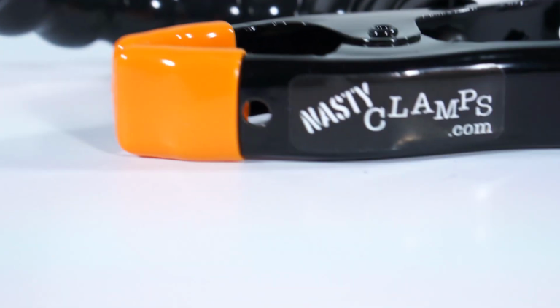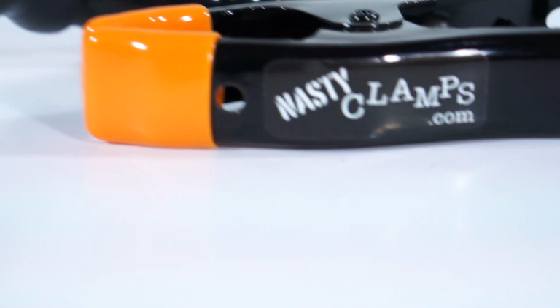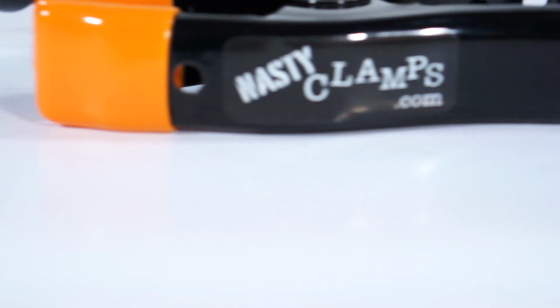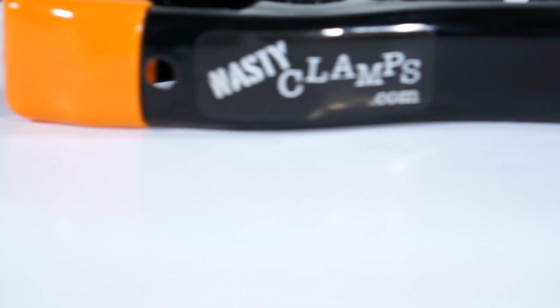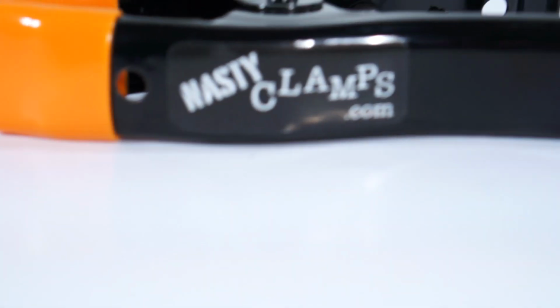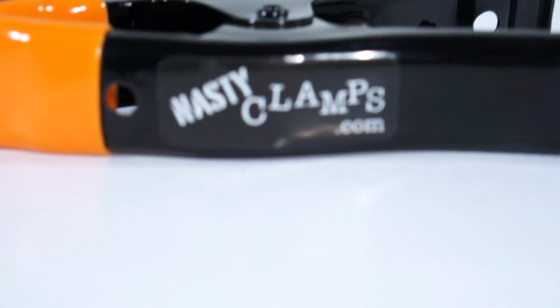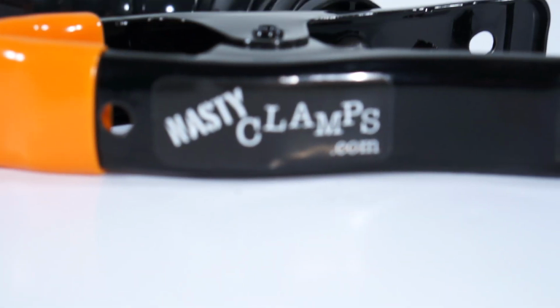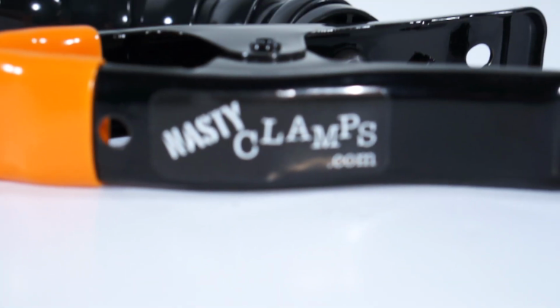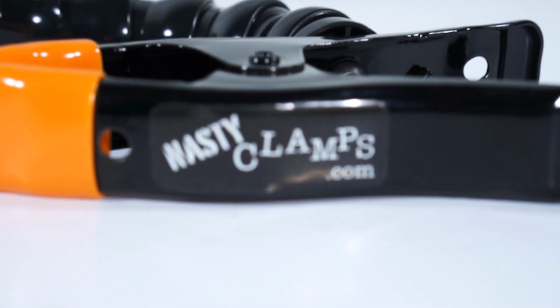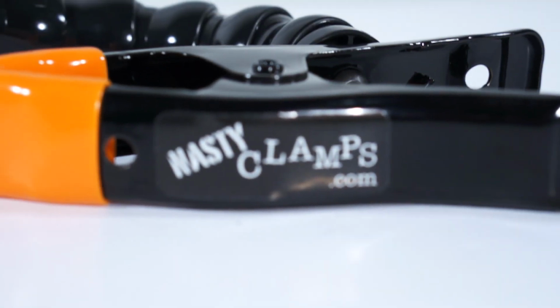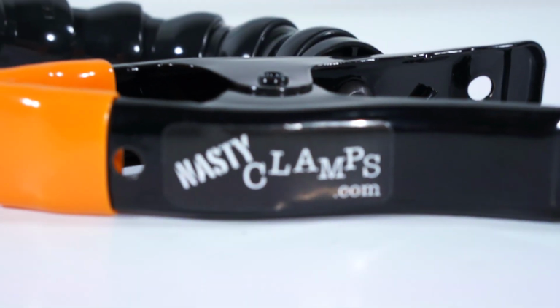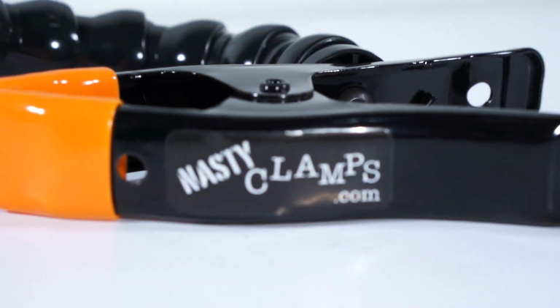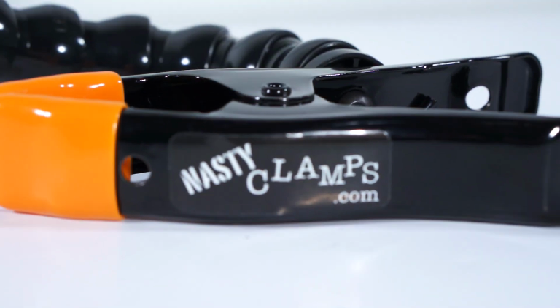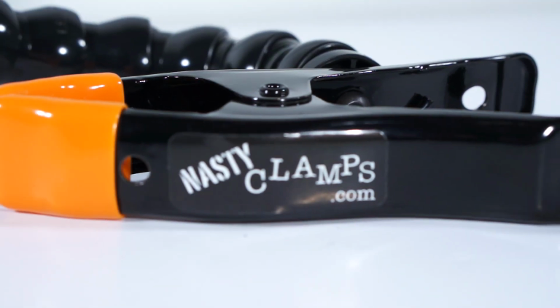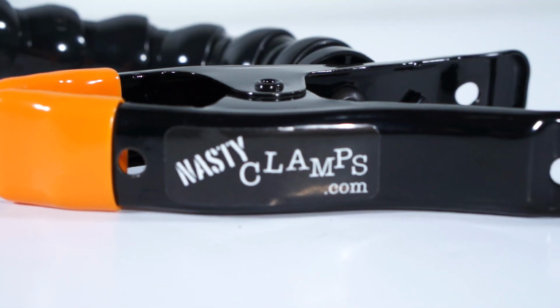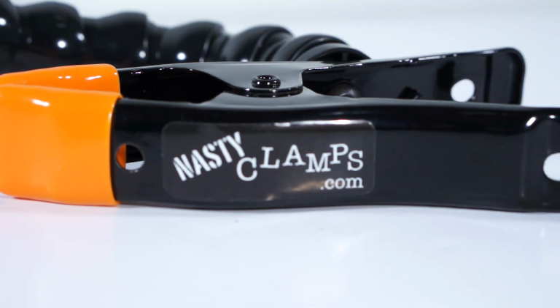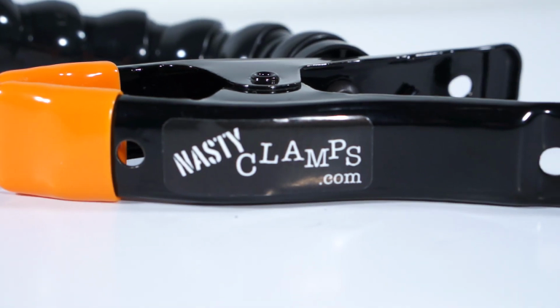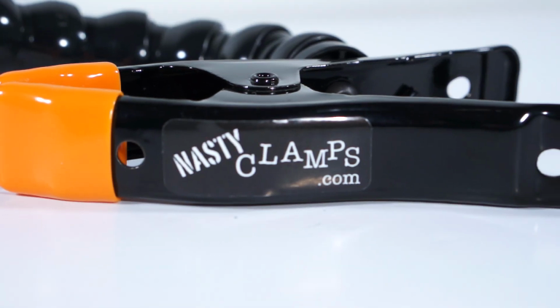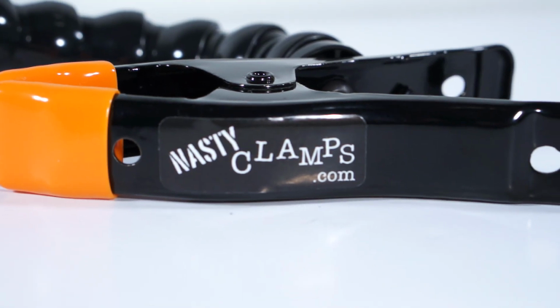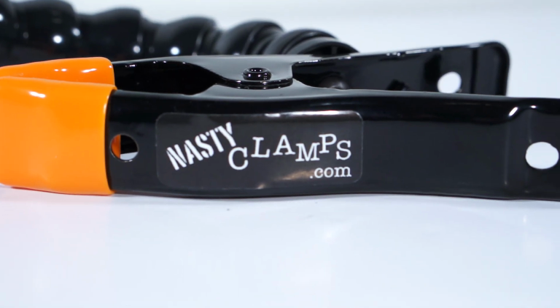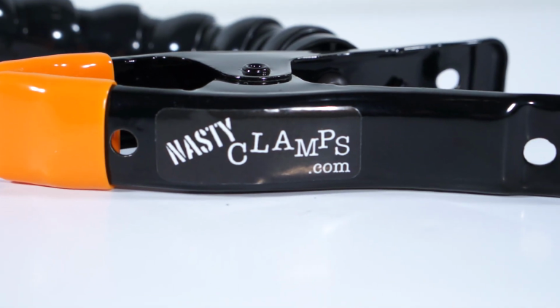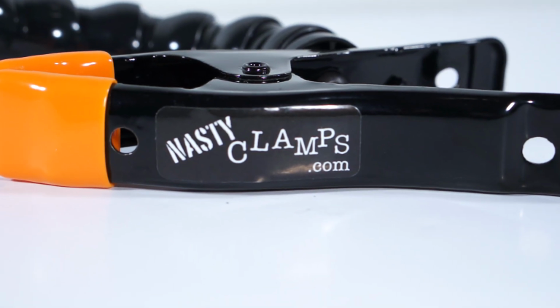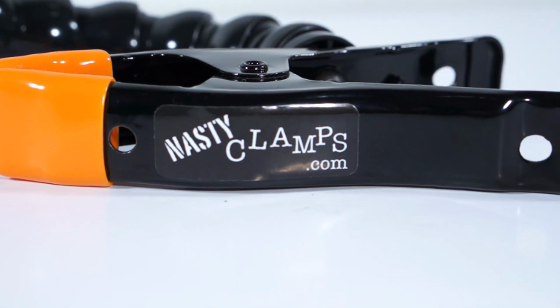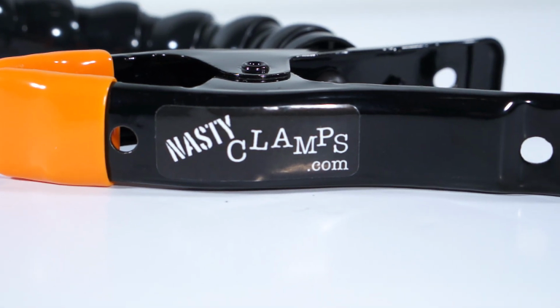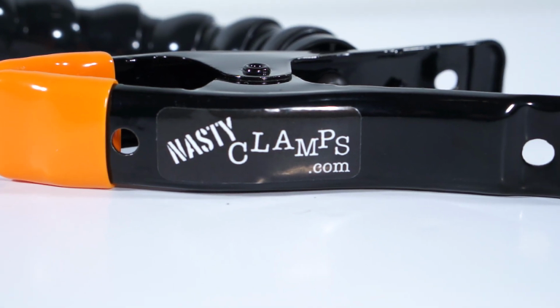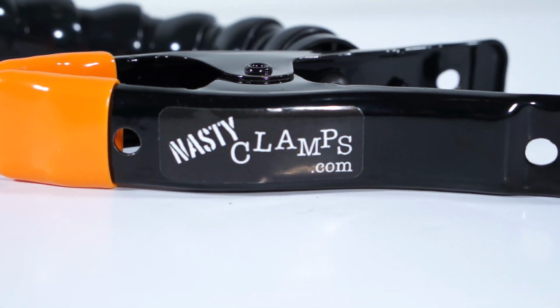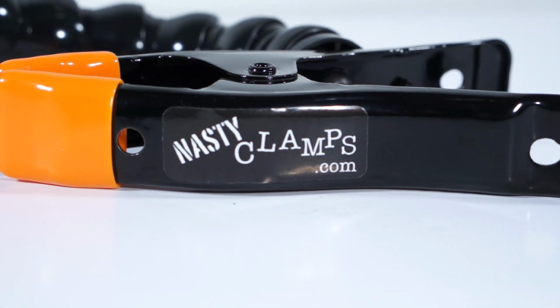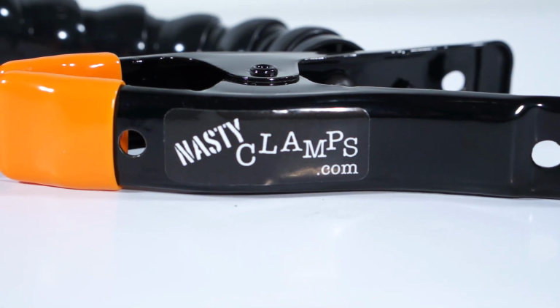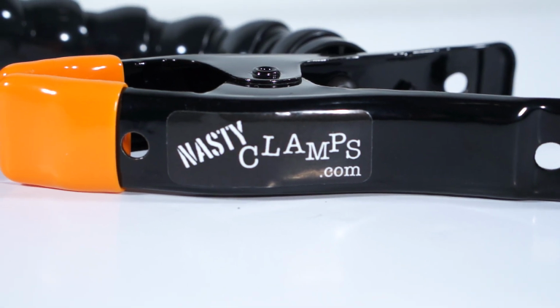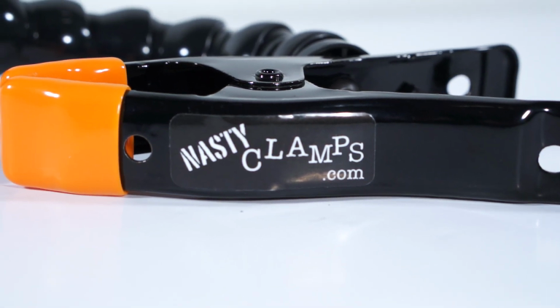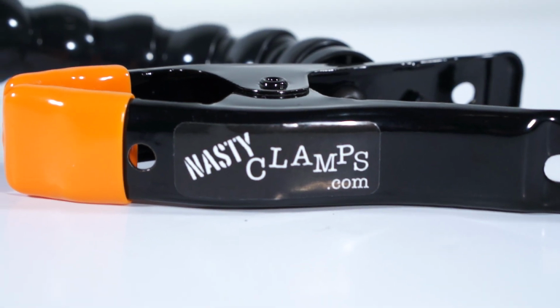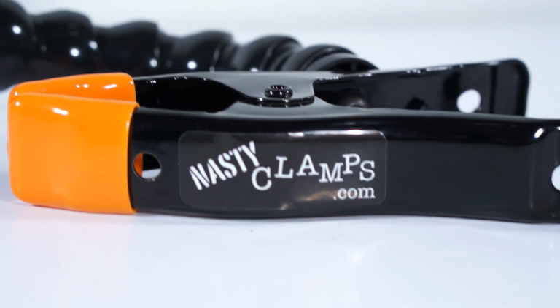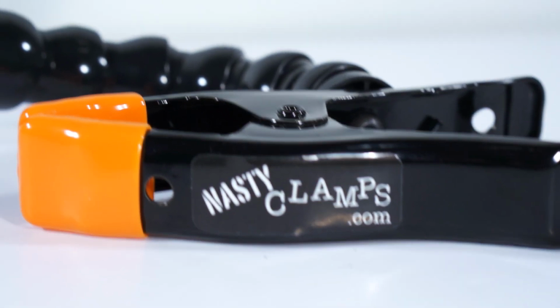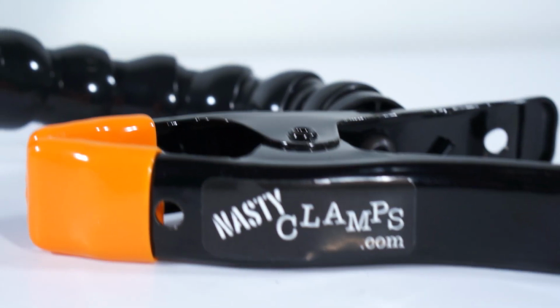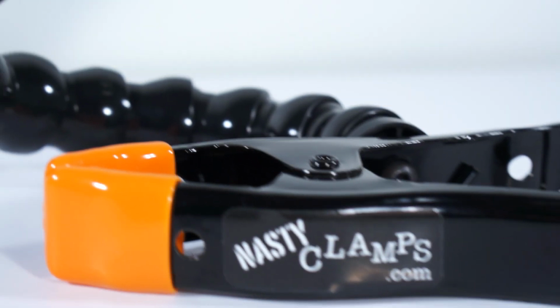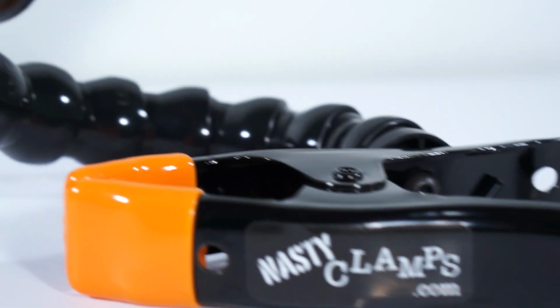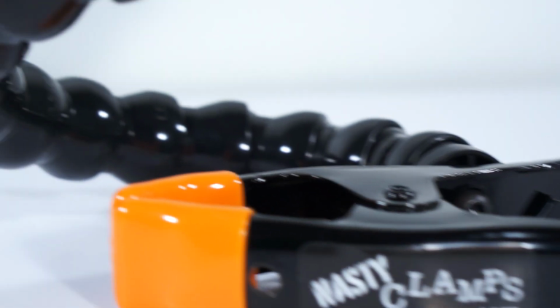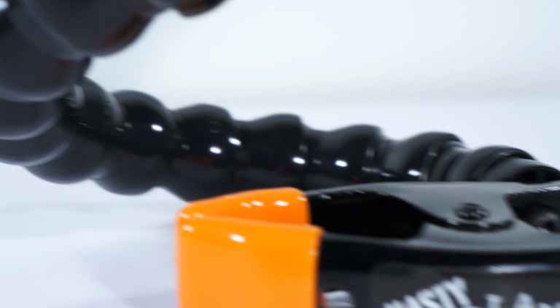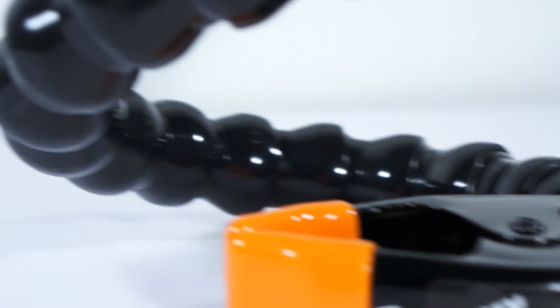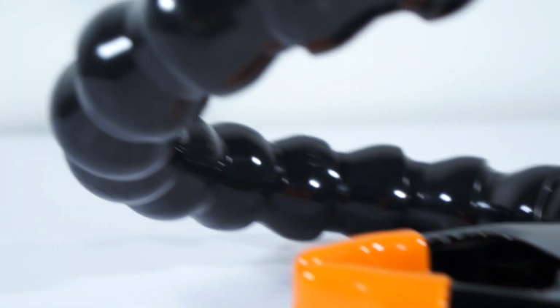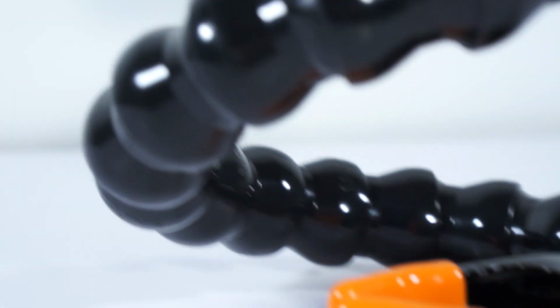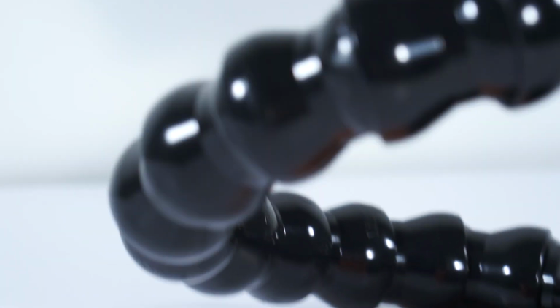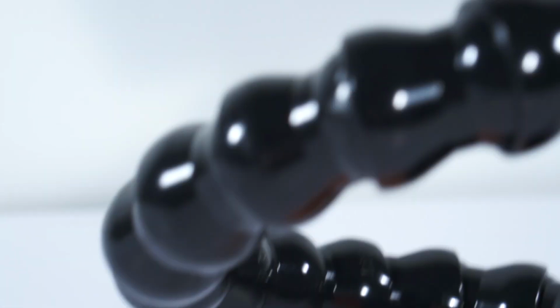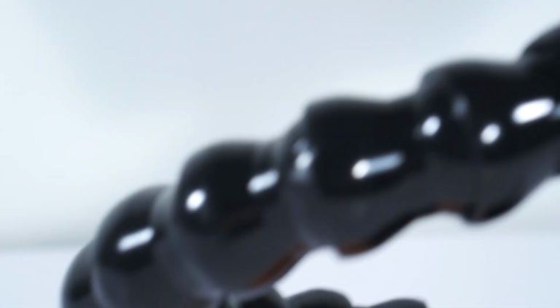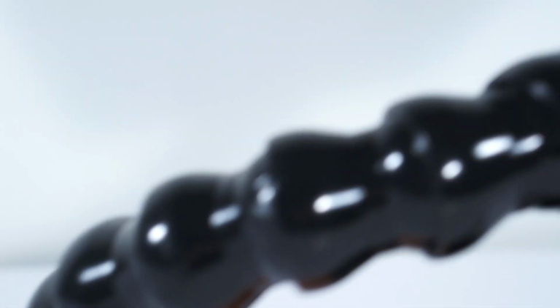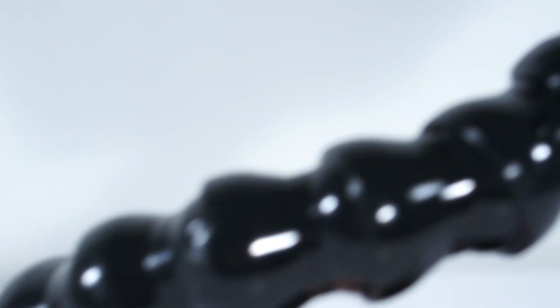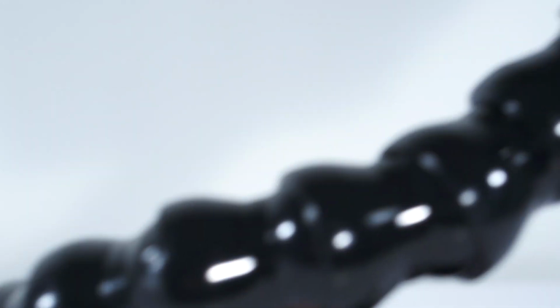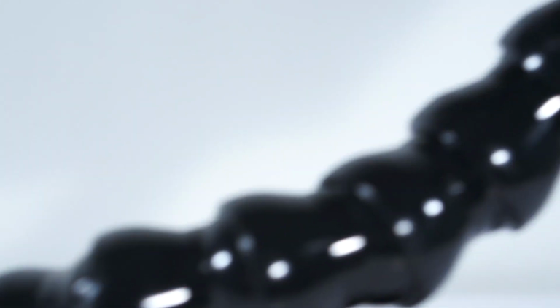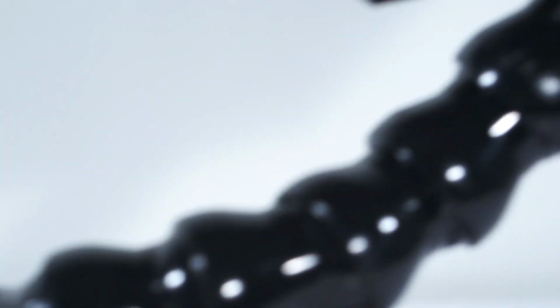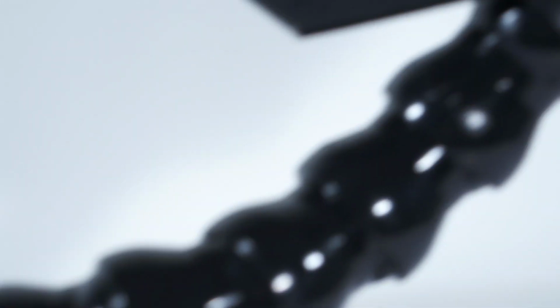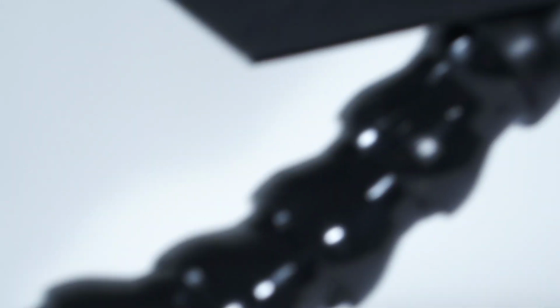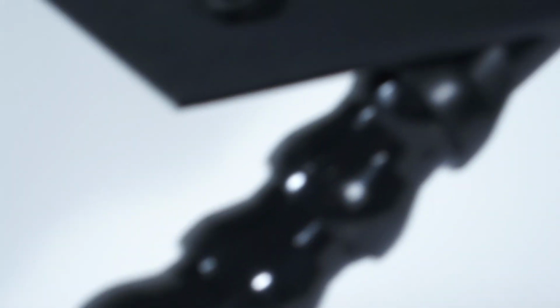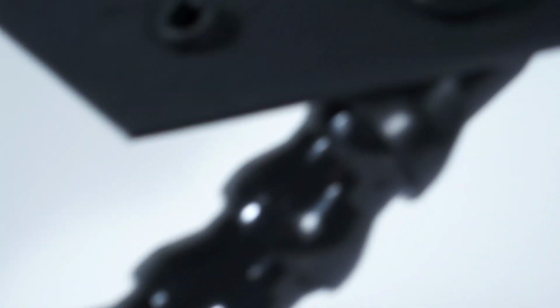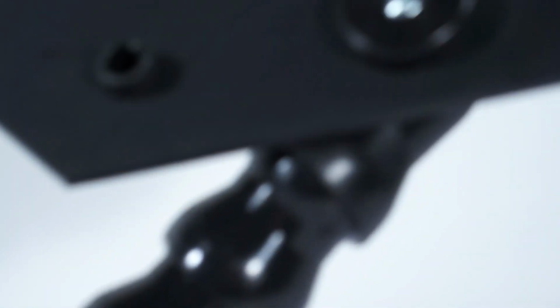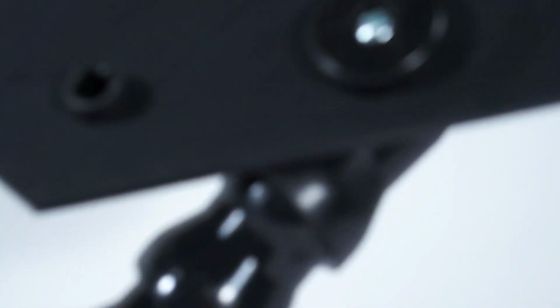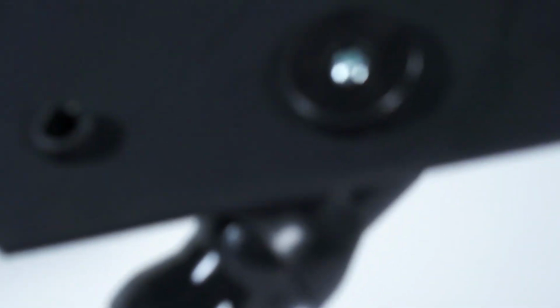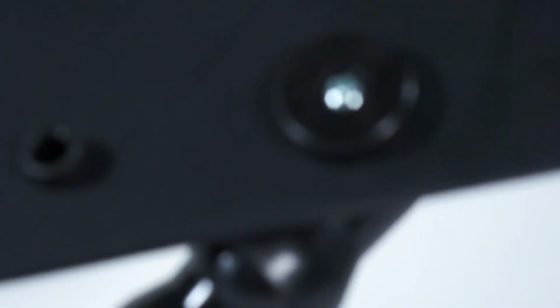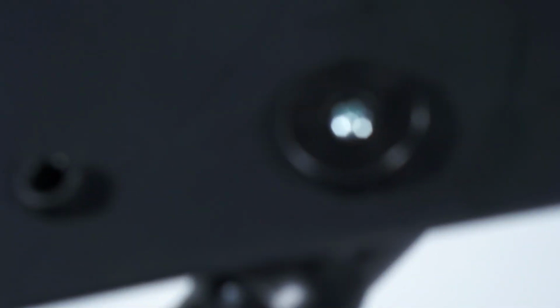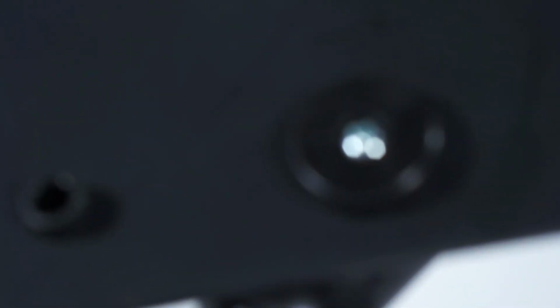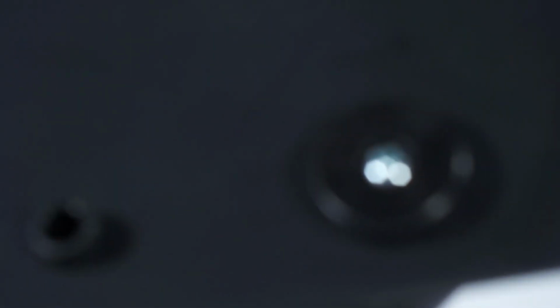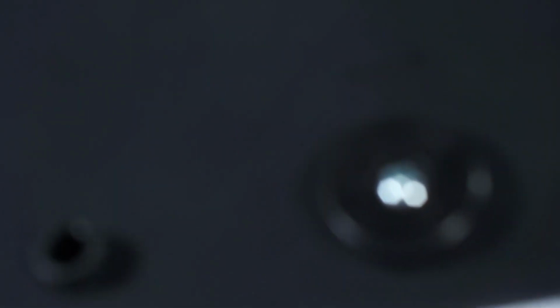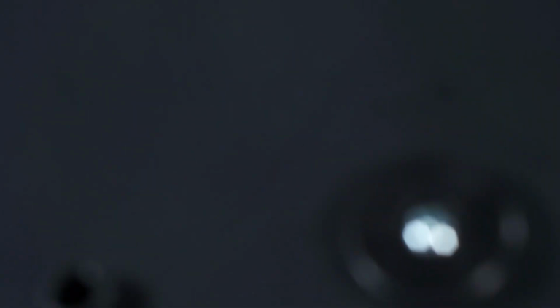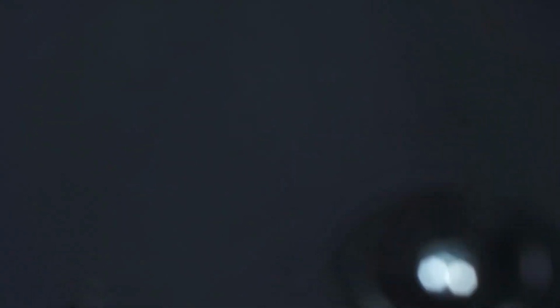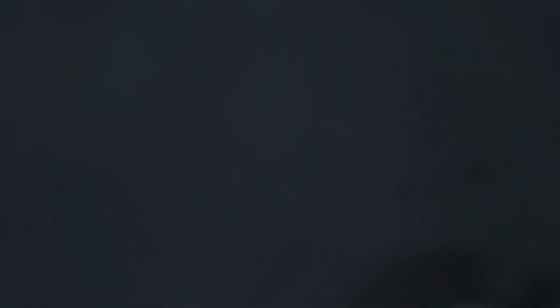So check it out — it's the Nasty Flag from Nasty Clams, and it's going to only cost you around 60 bucks.